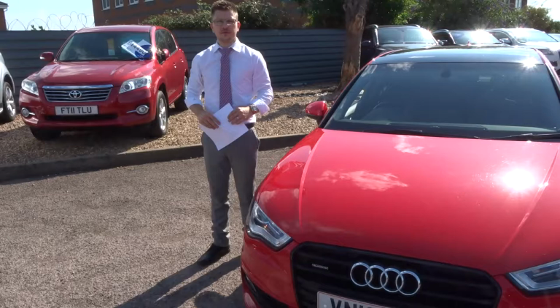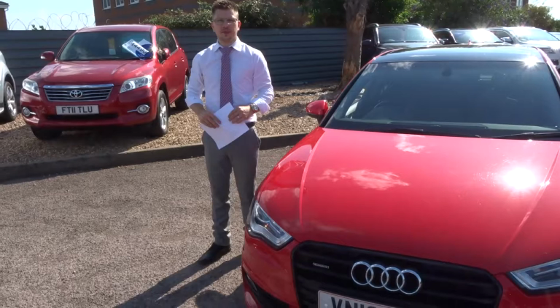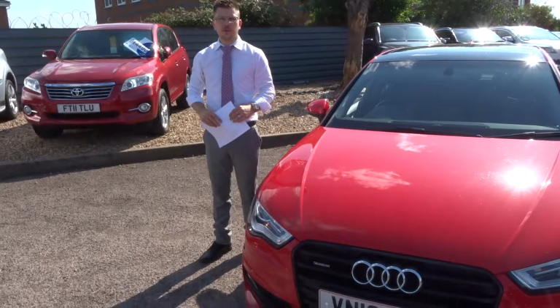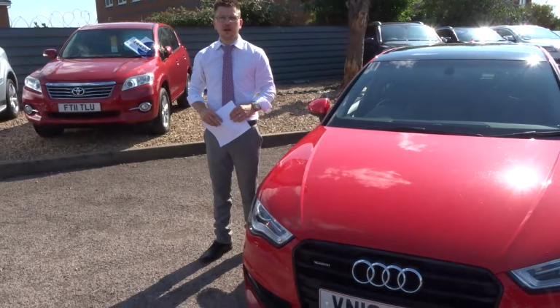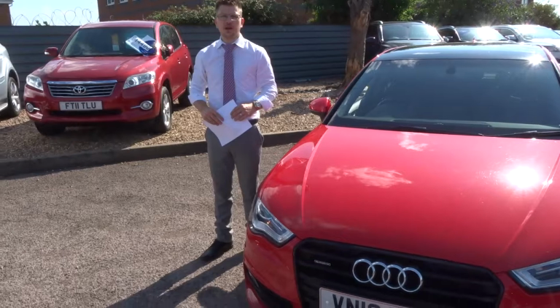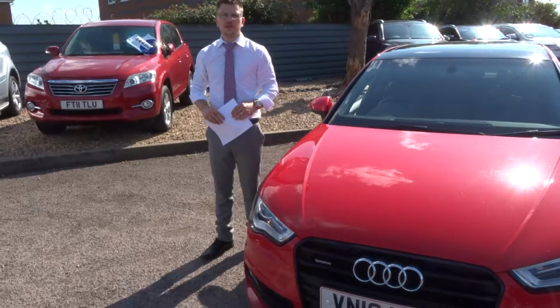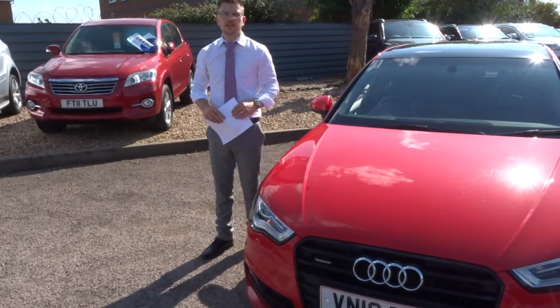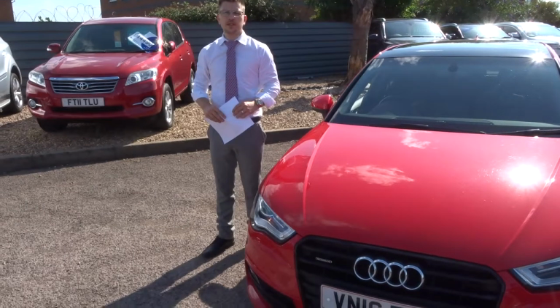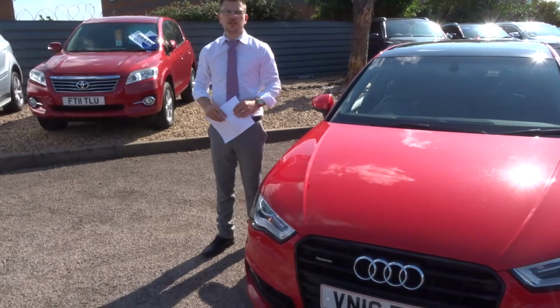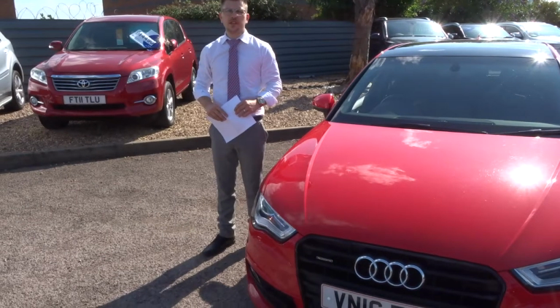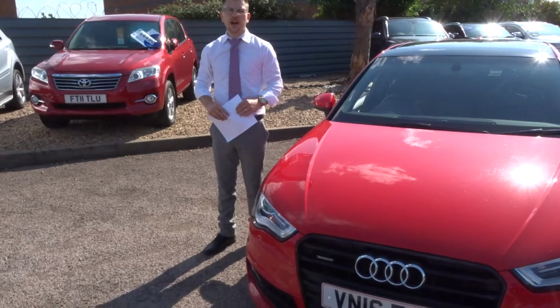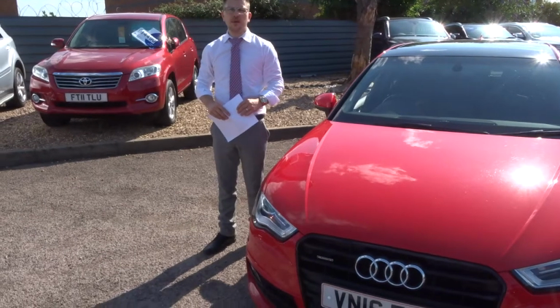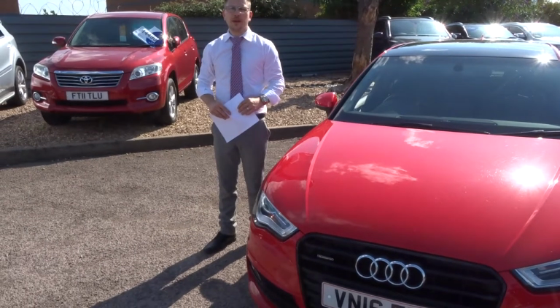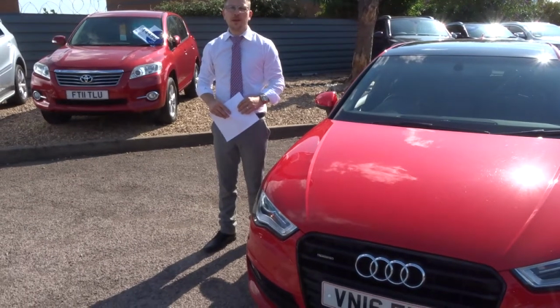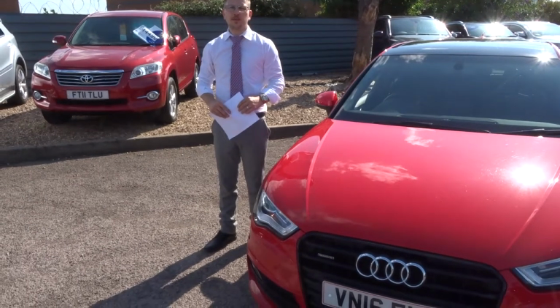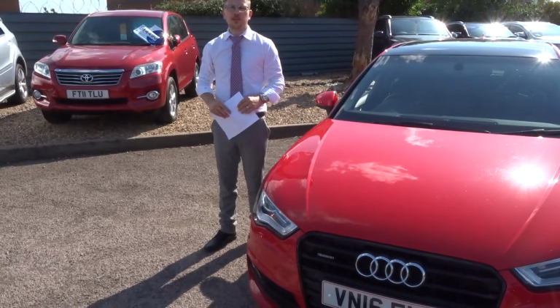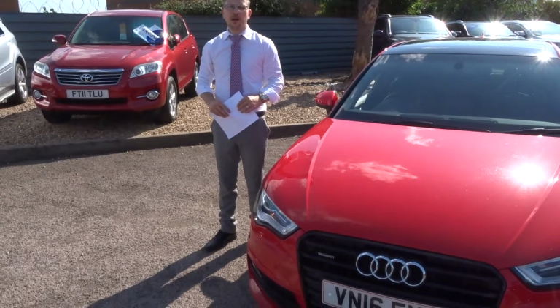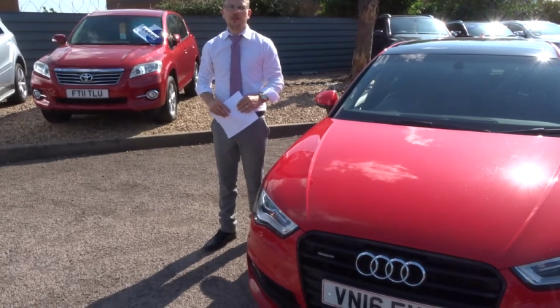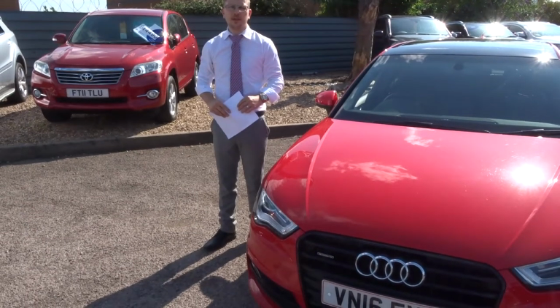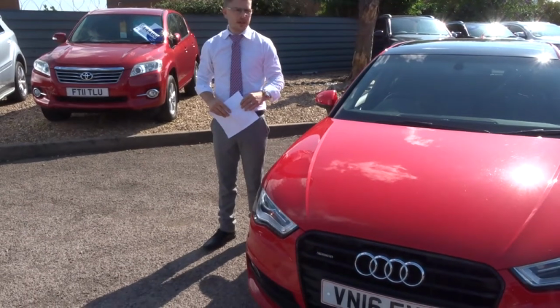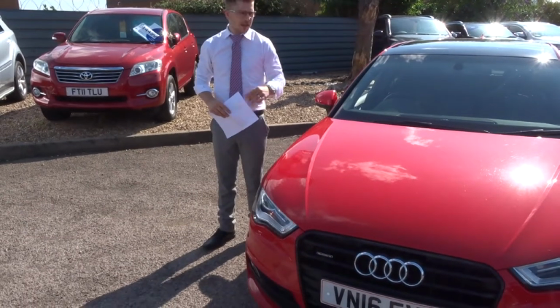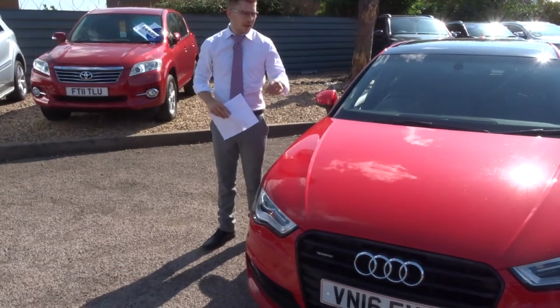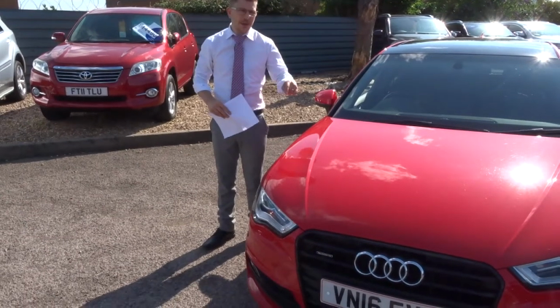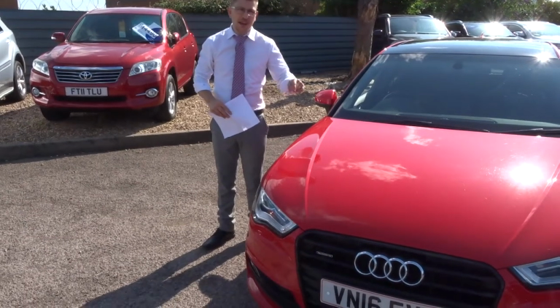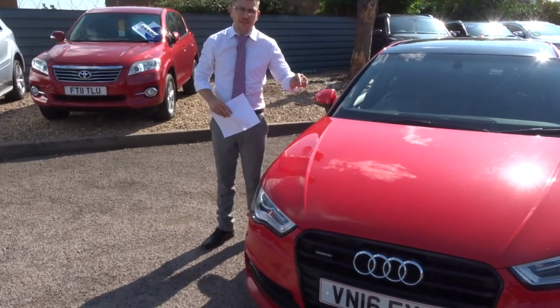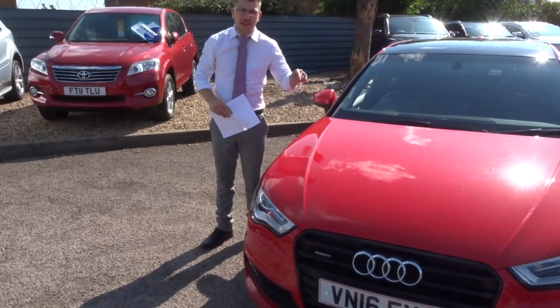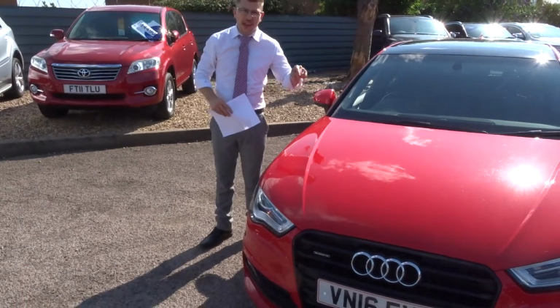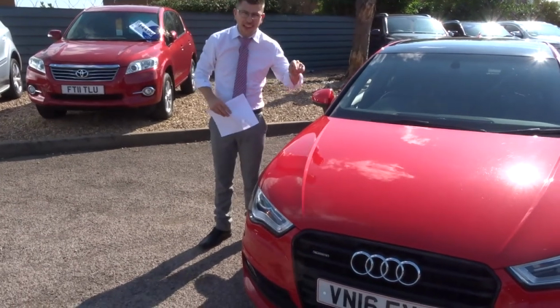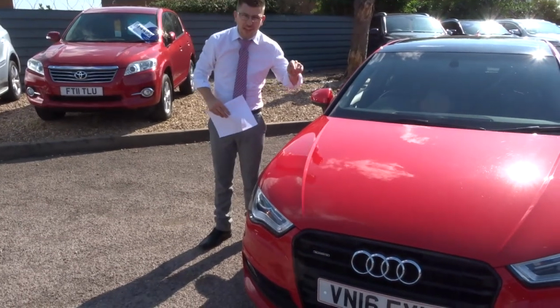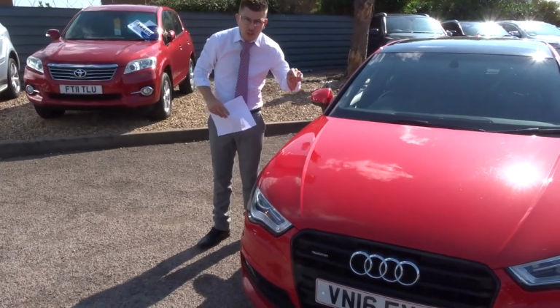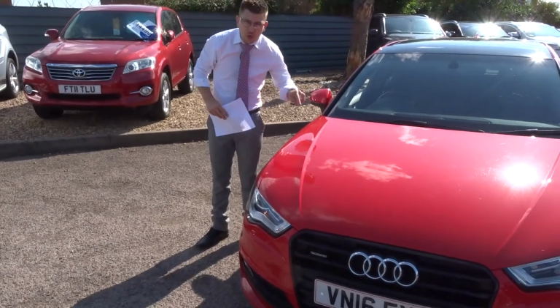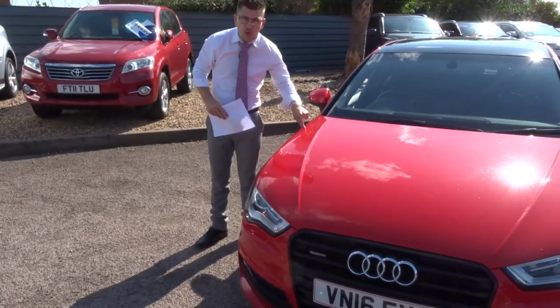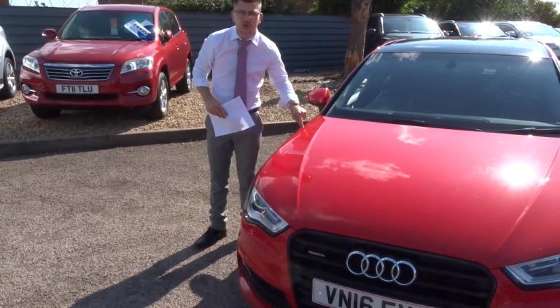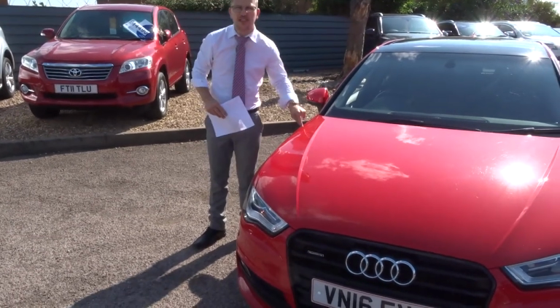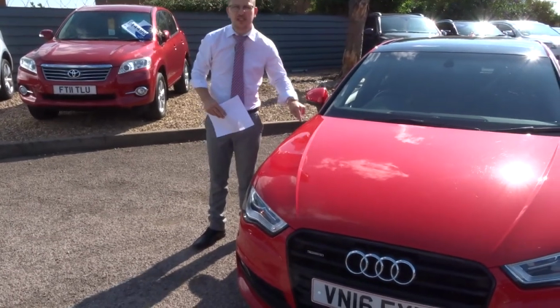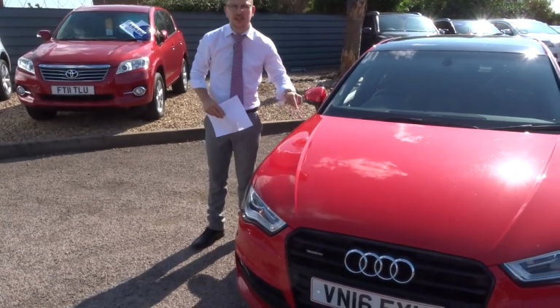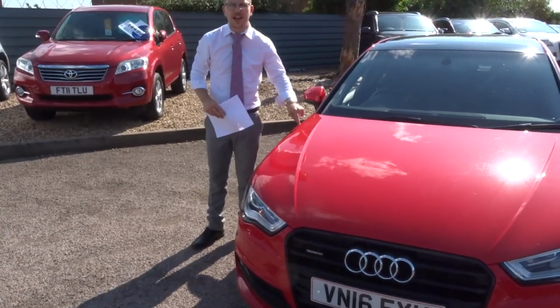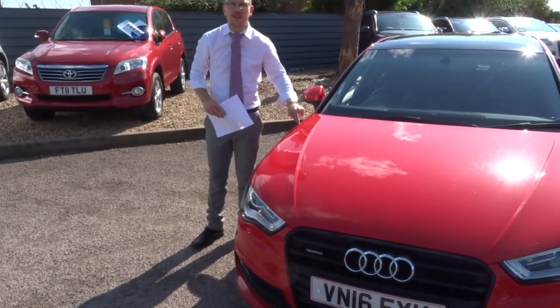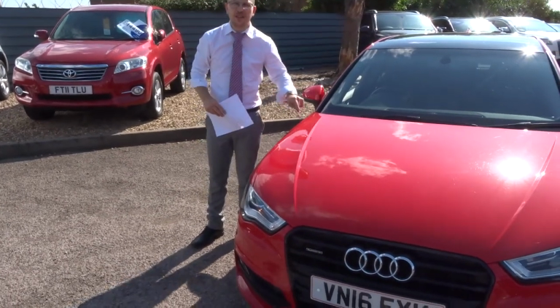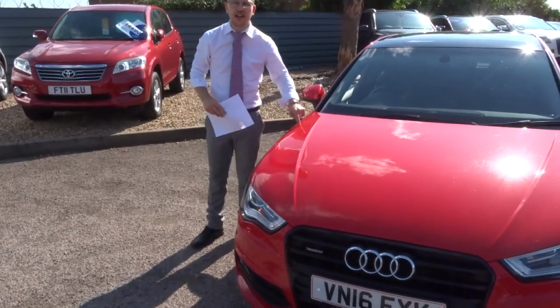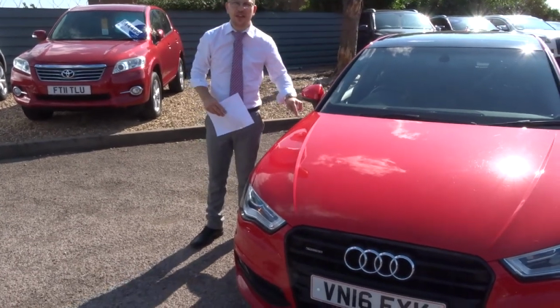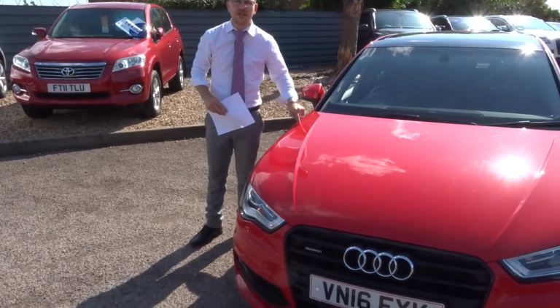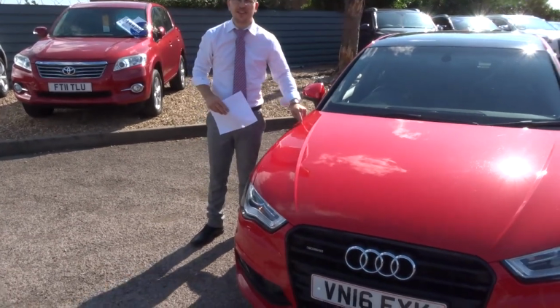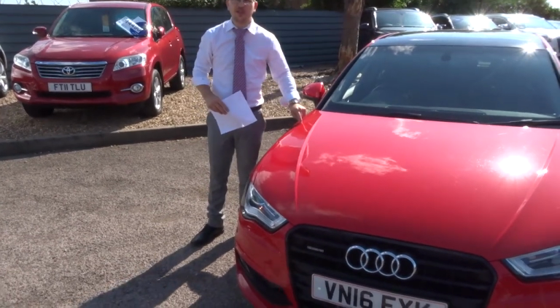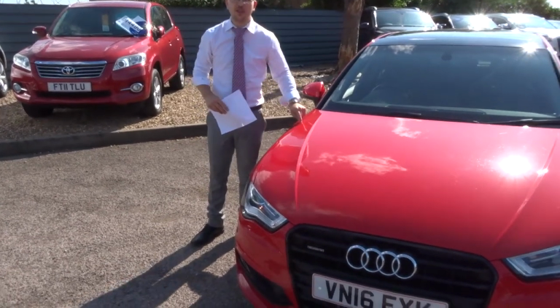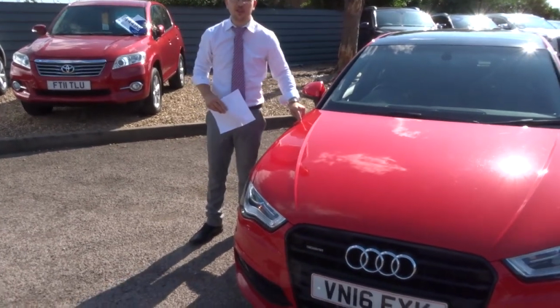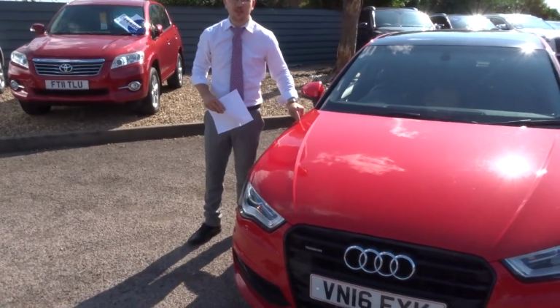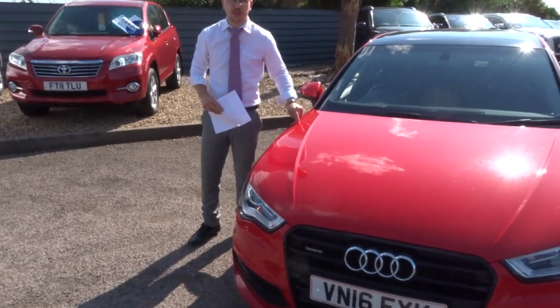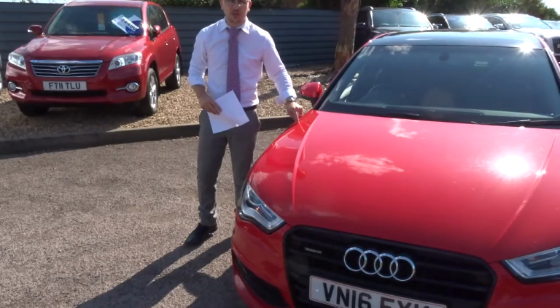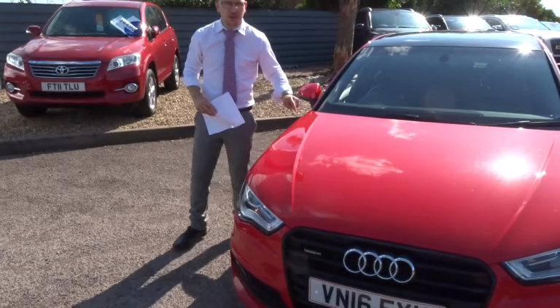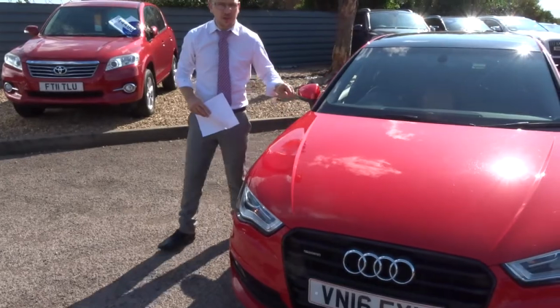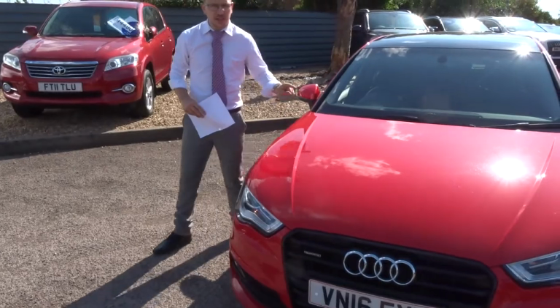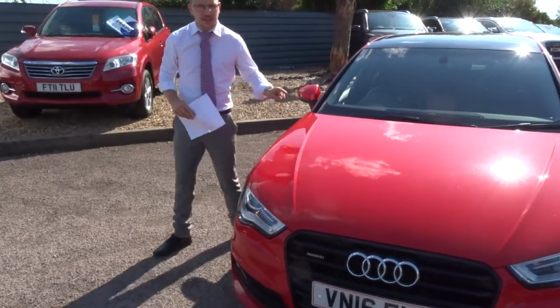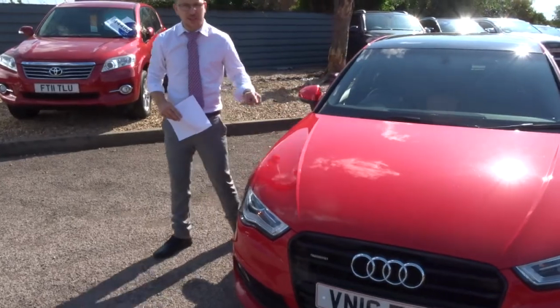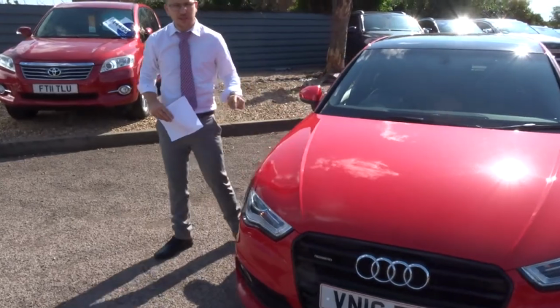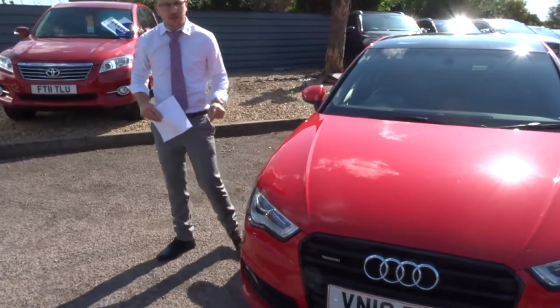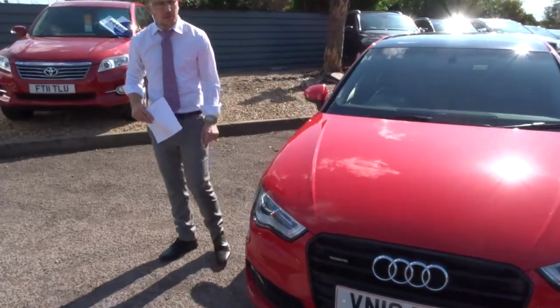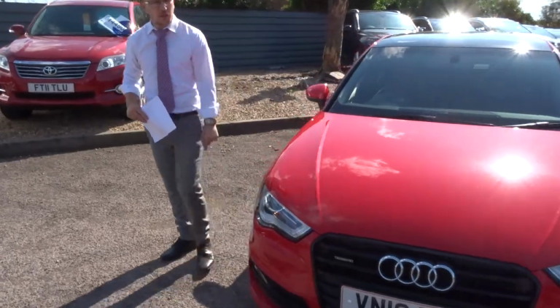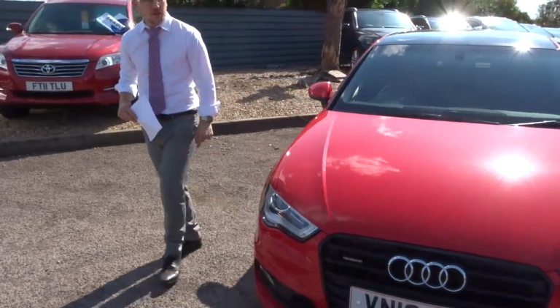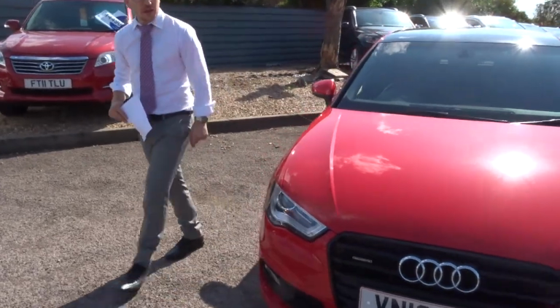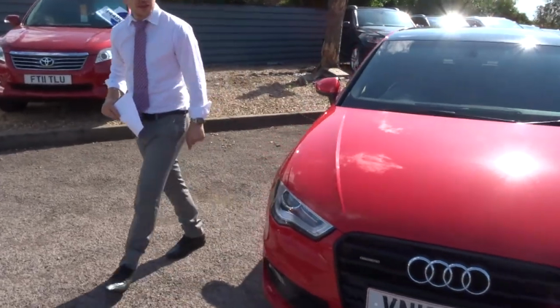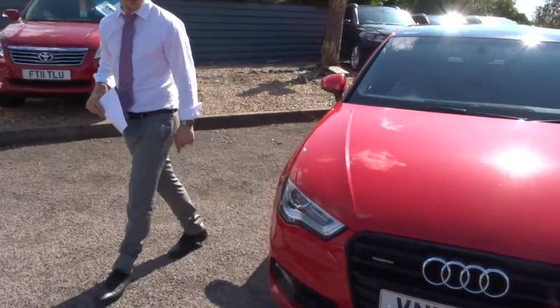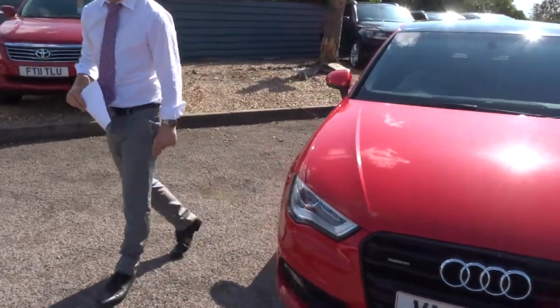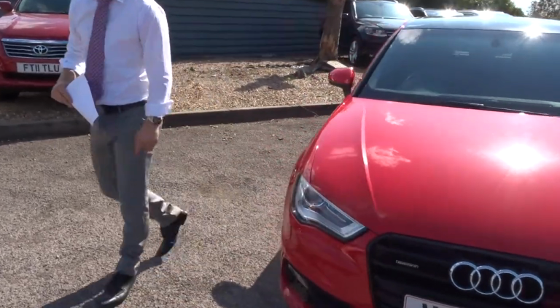Welcome to Country Car. My name's Tom. Here we have a gorgeous Audi A3 Quattro. Let's give you a walk around the car.